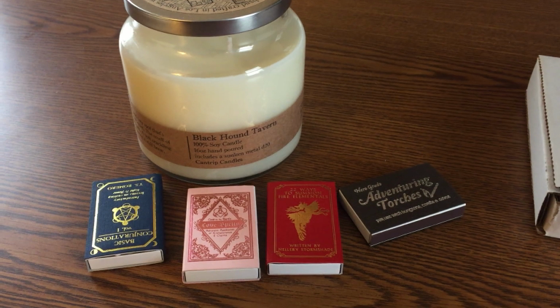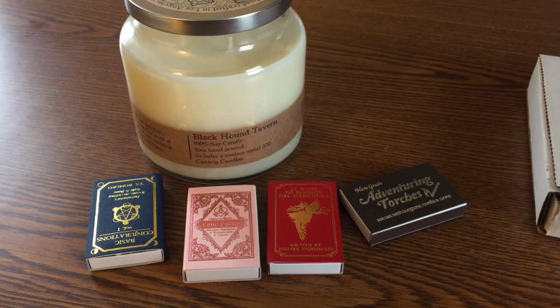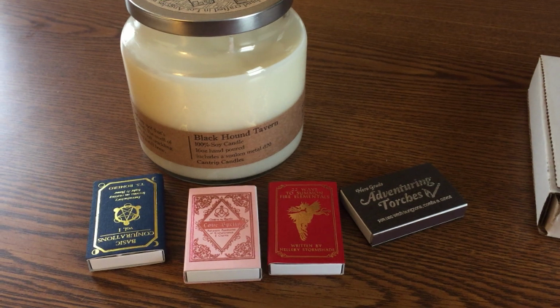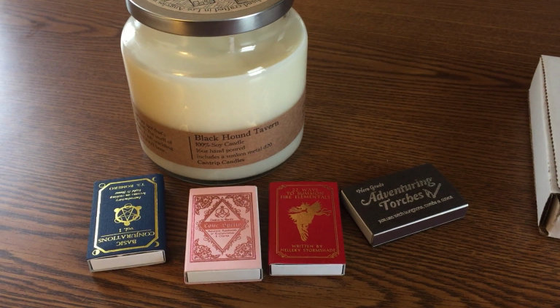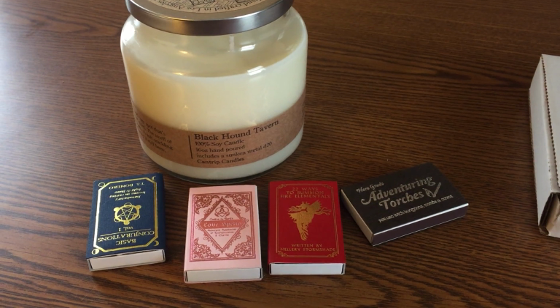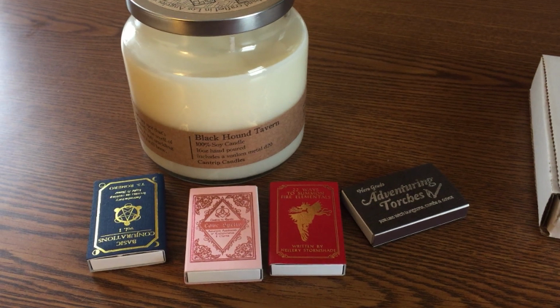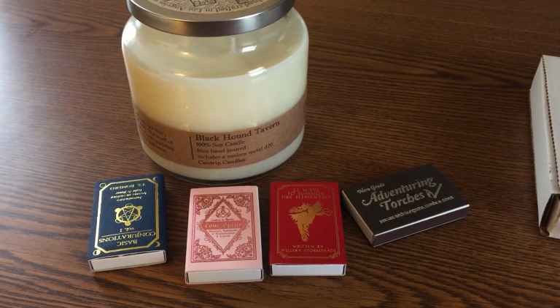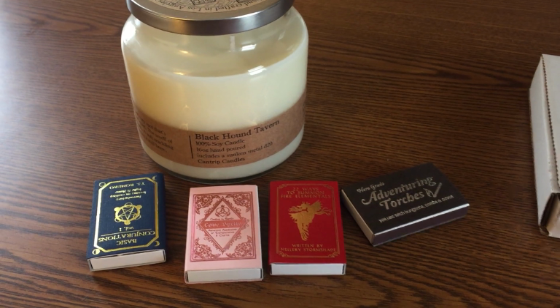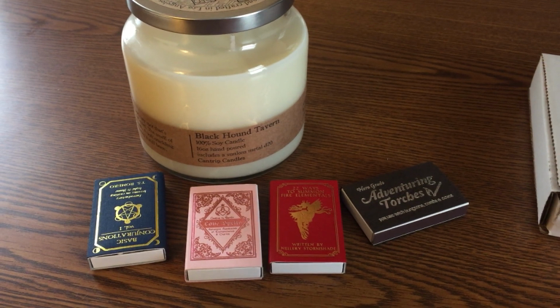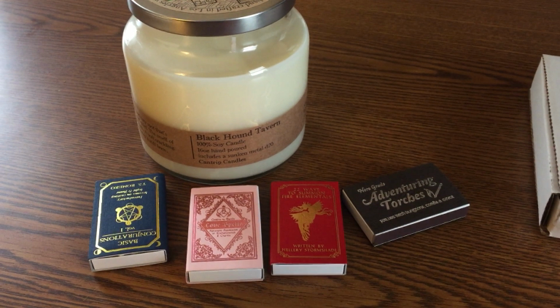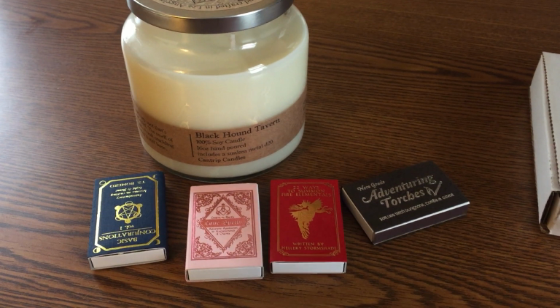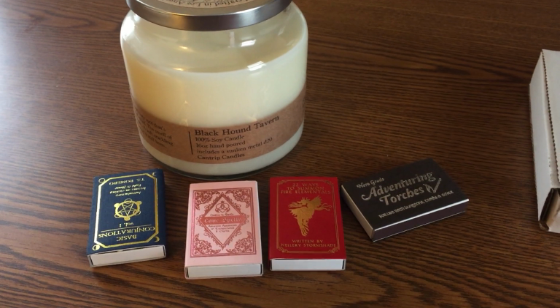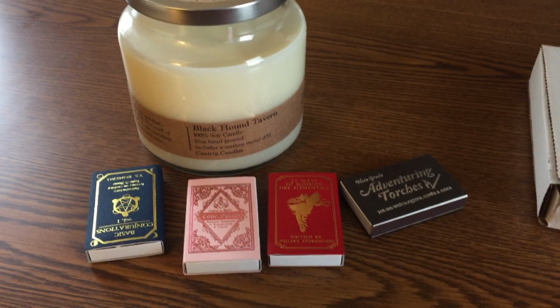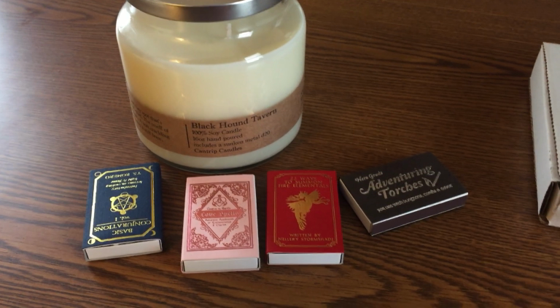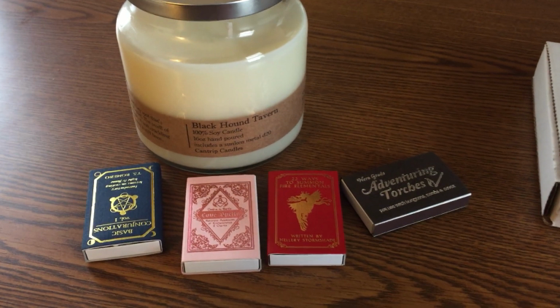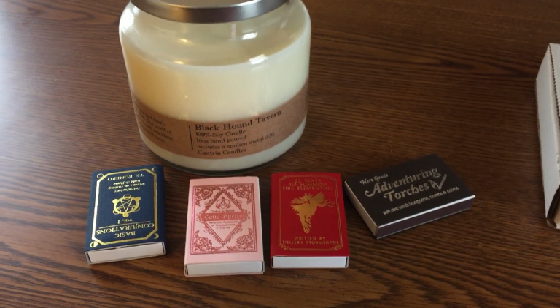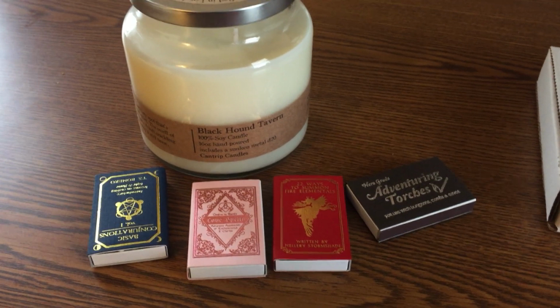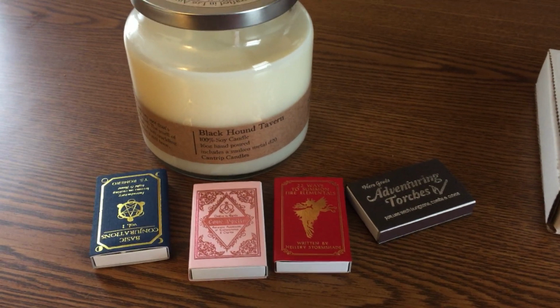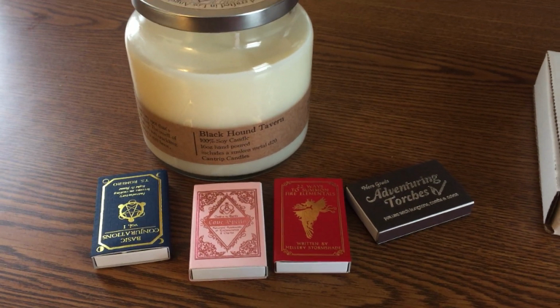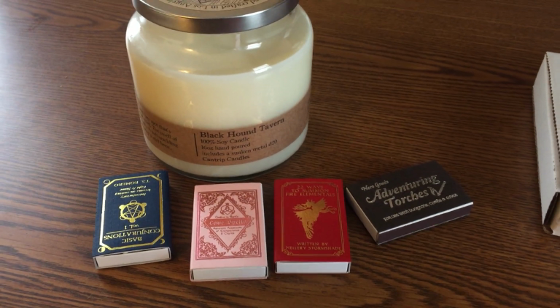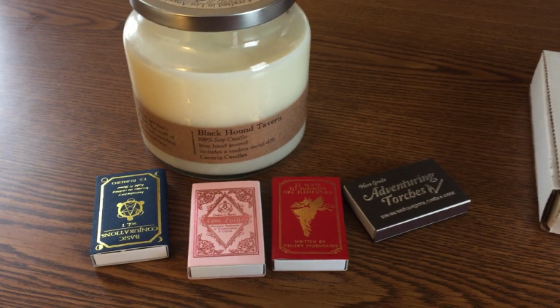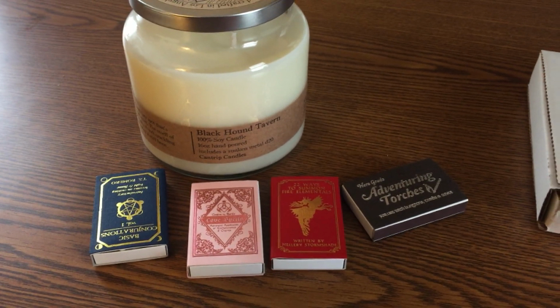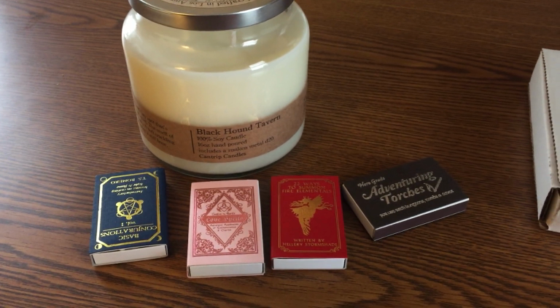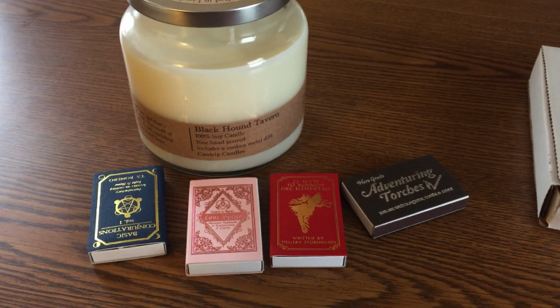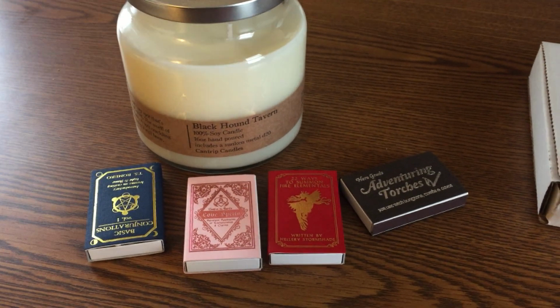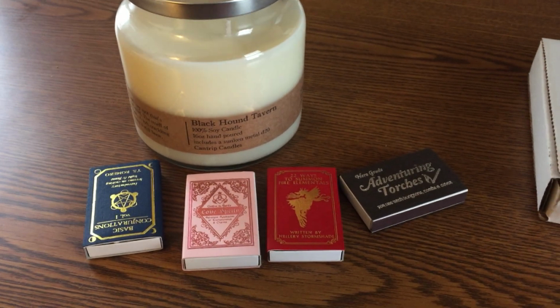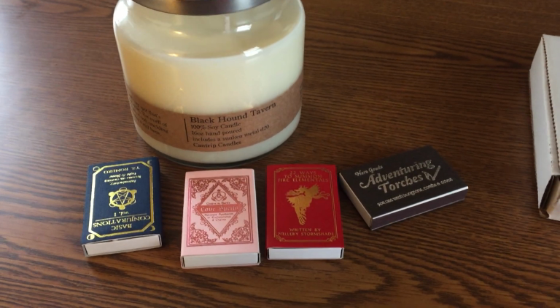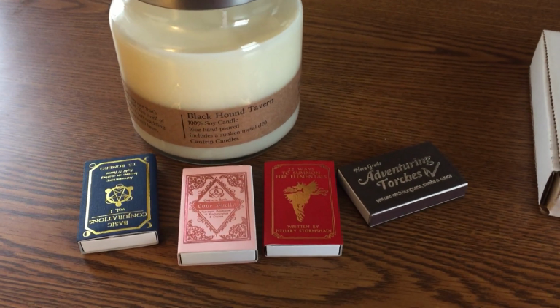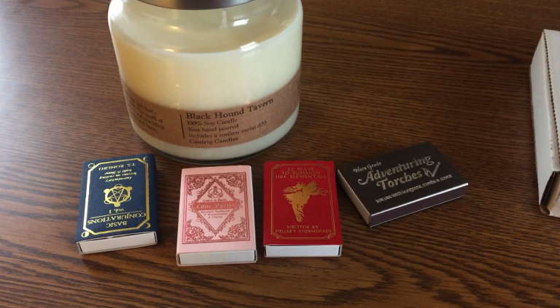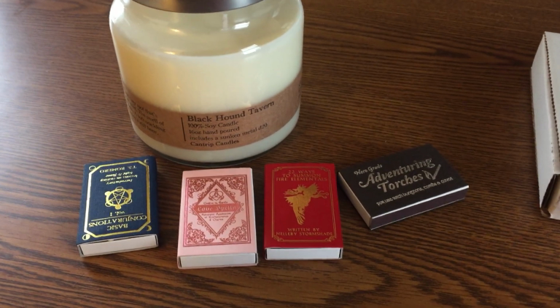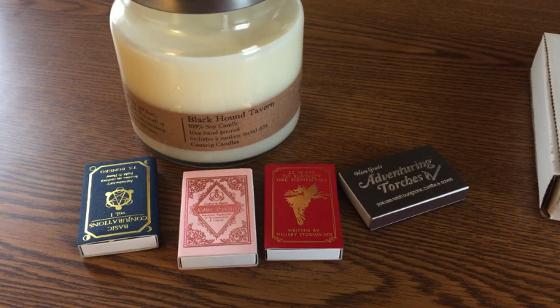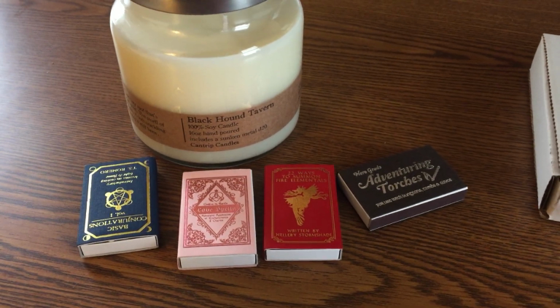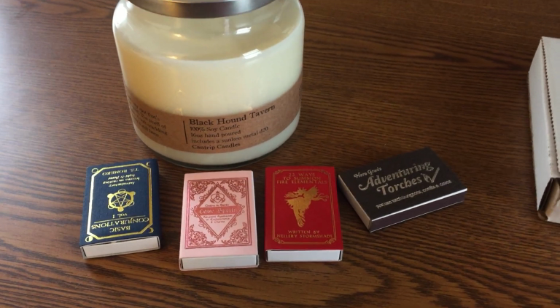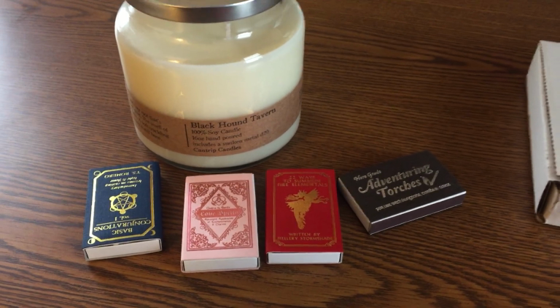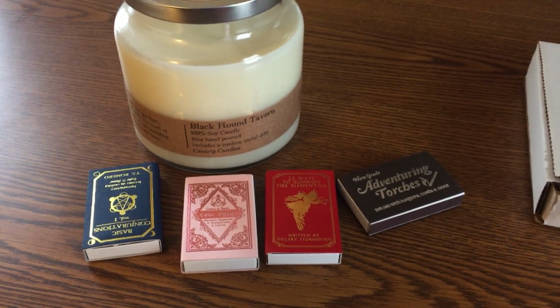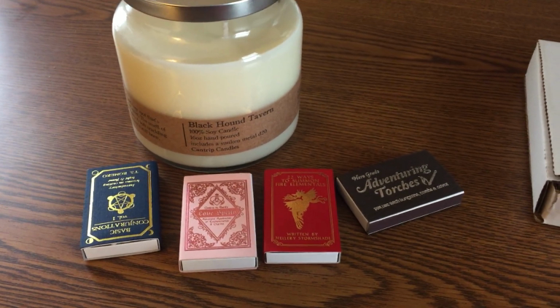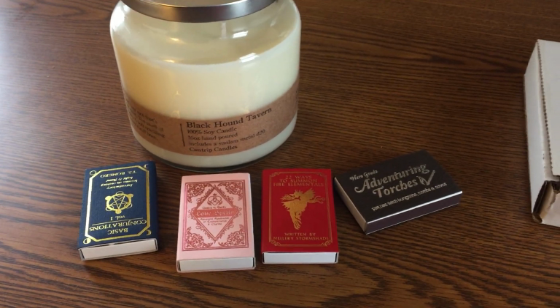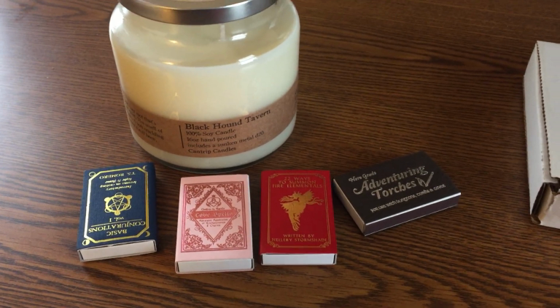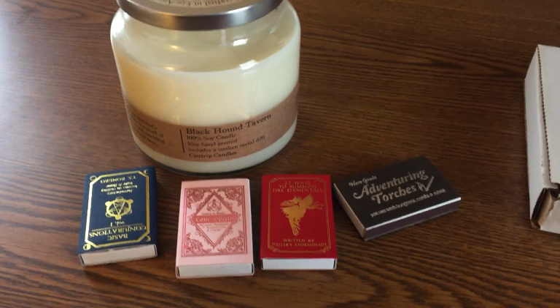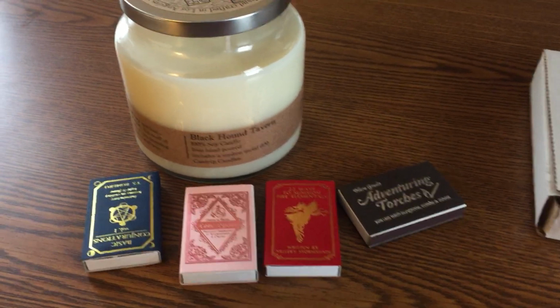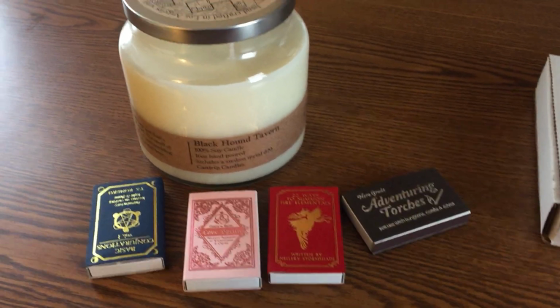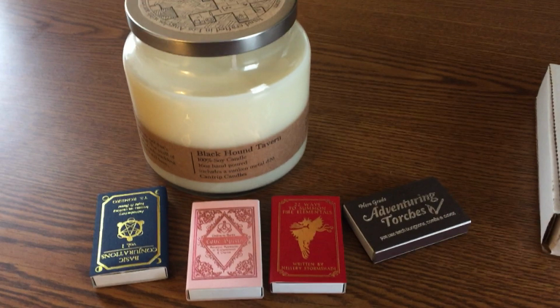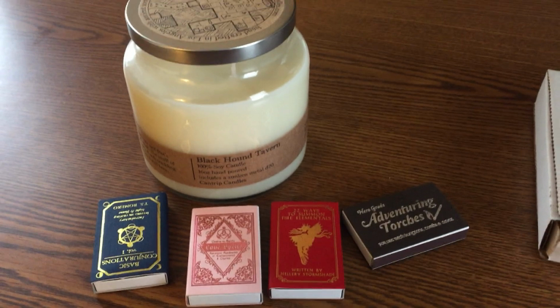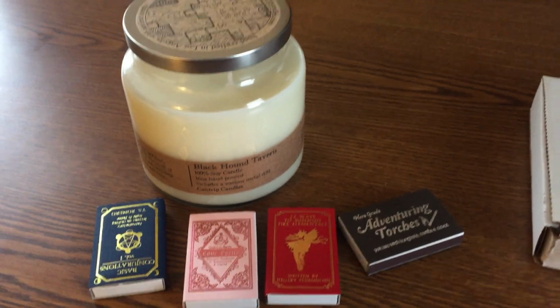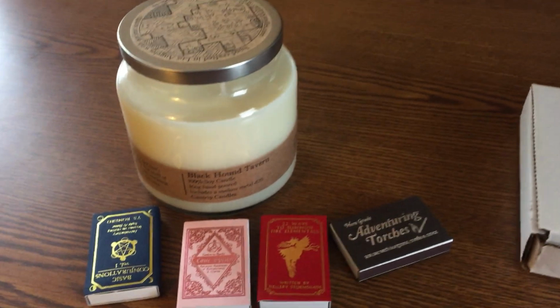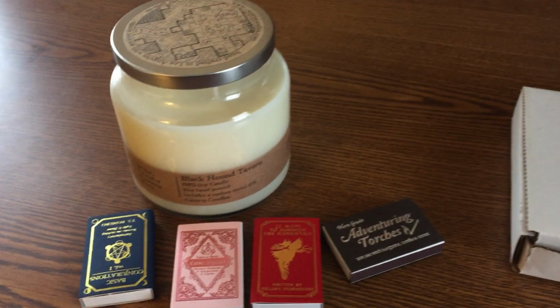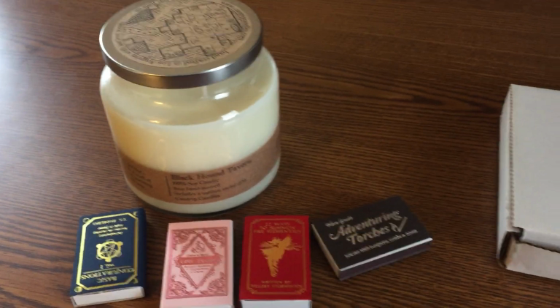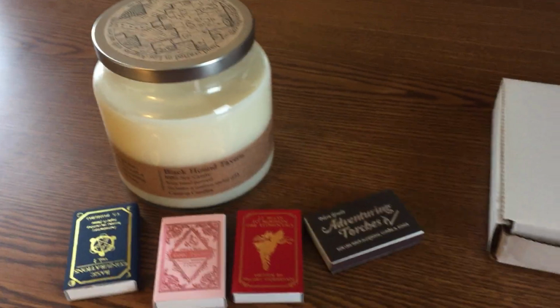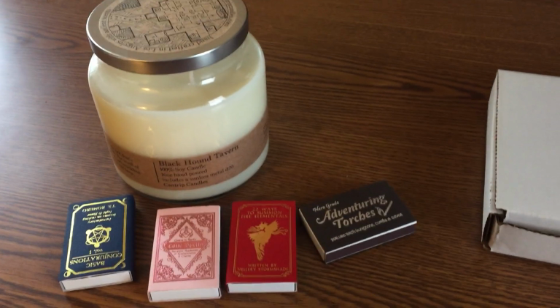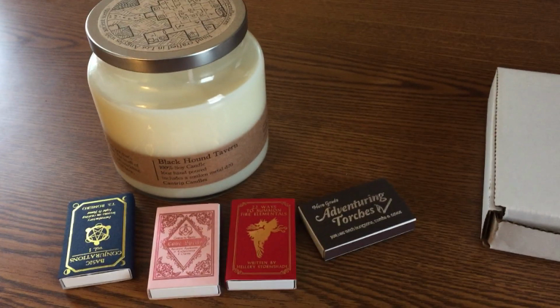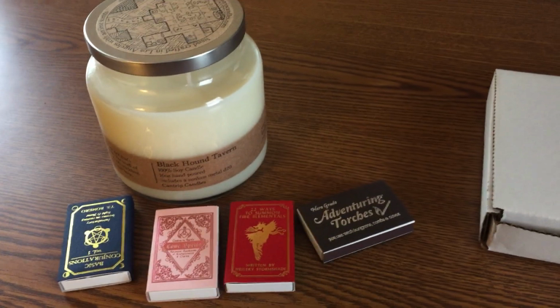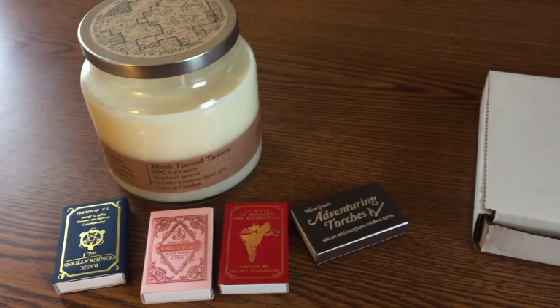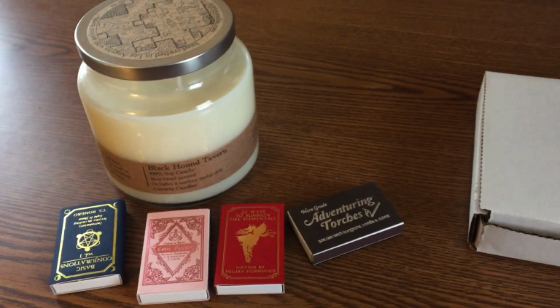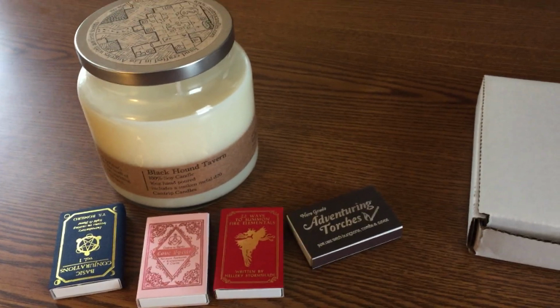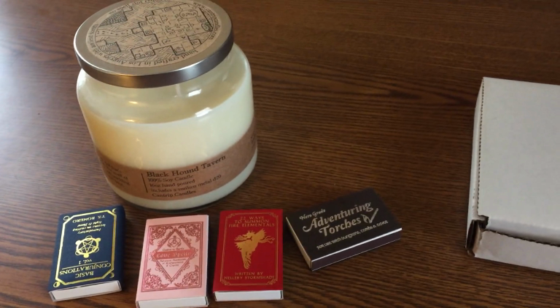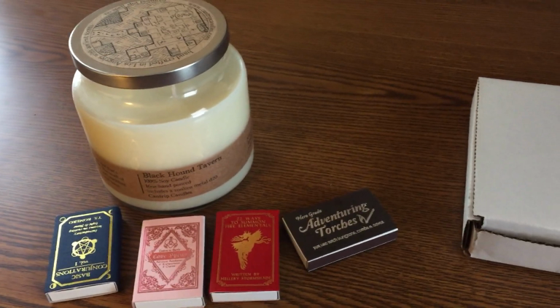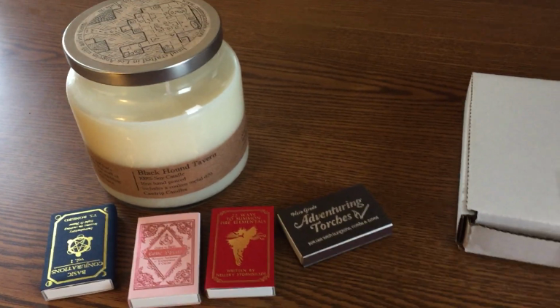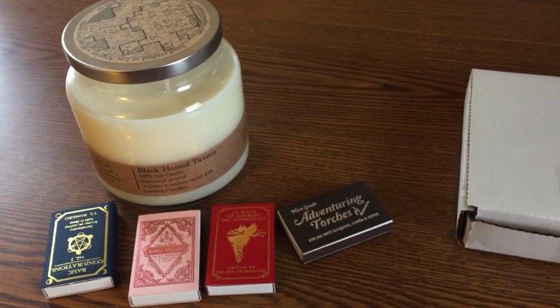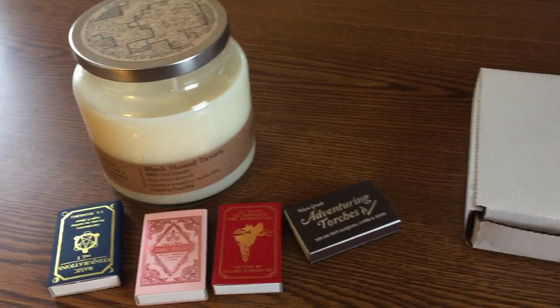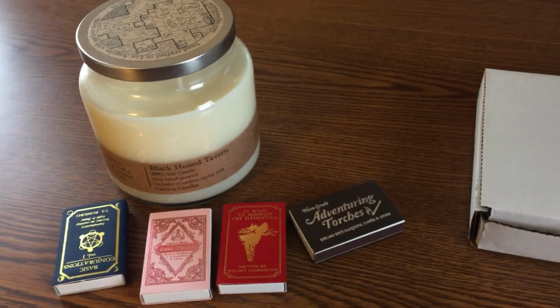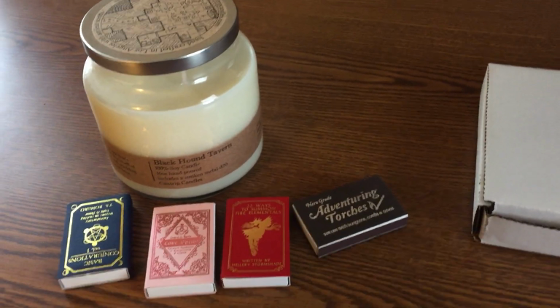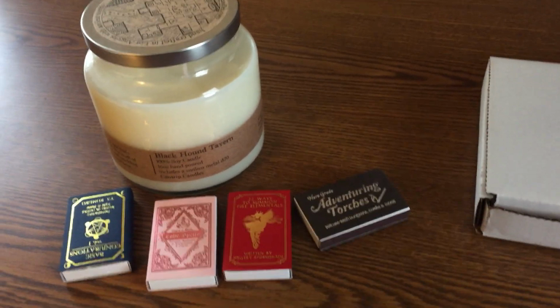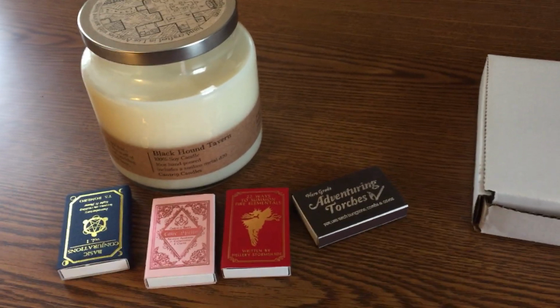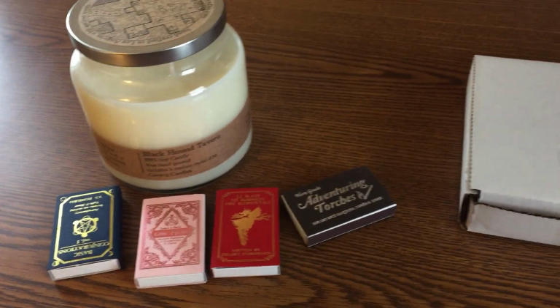Hey everyone, Artie here. Today we're coming to you with a review of Cantrip Candles candle products.